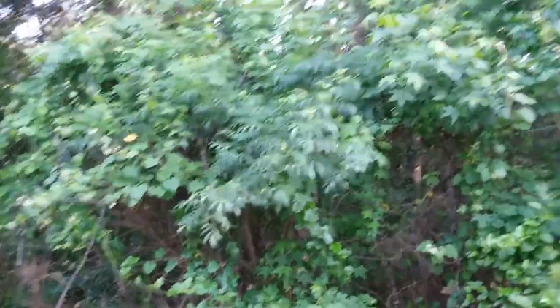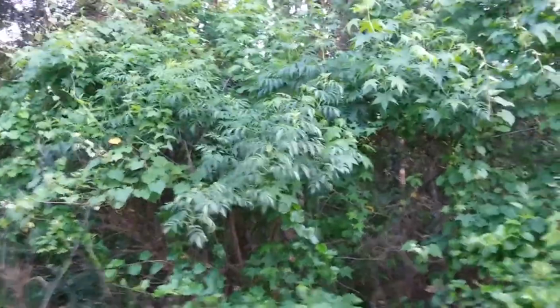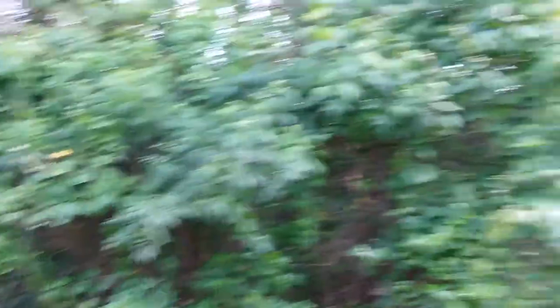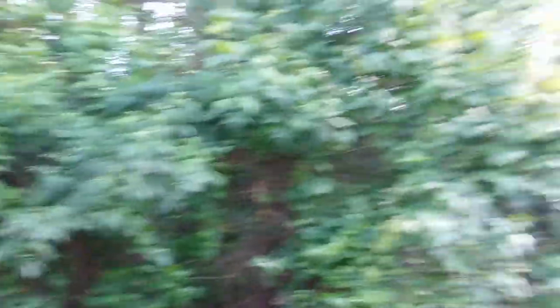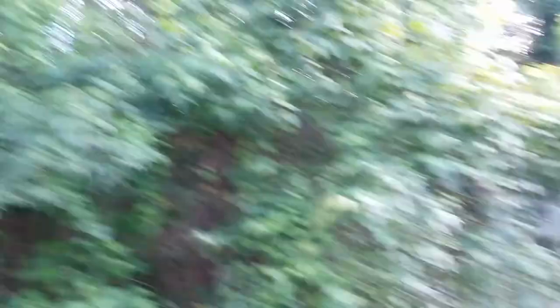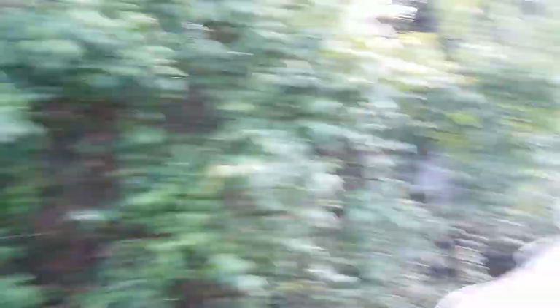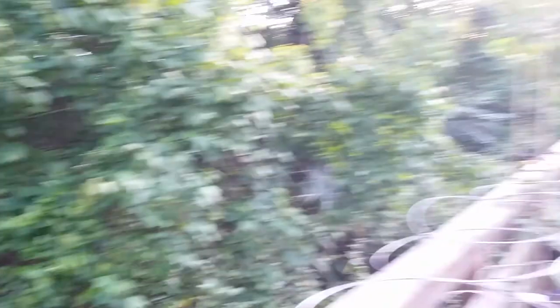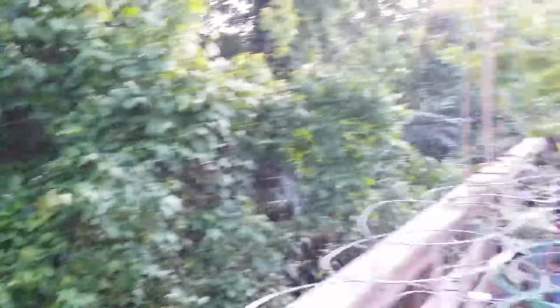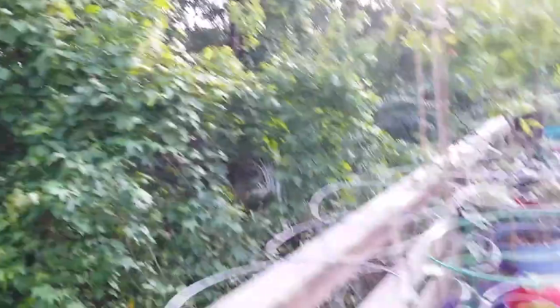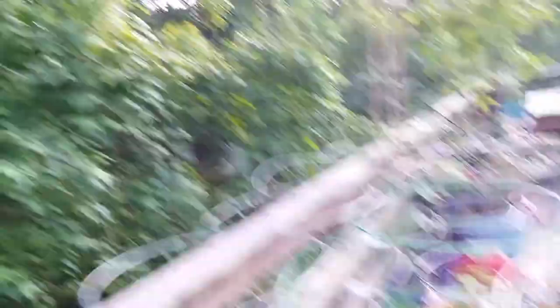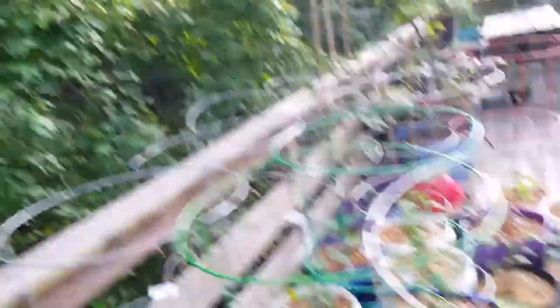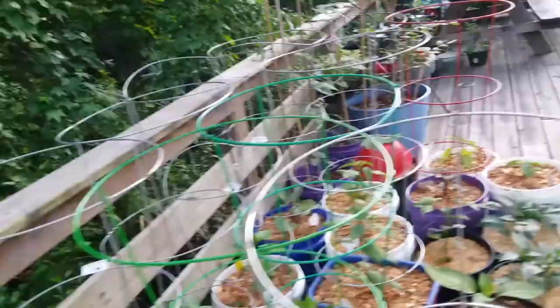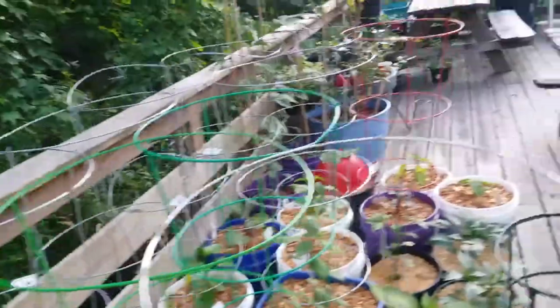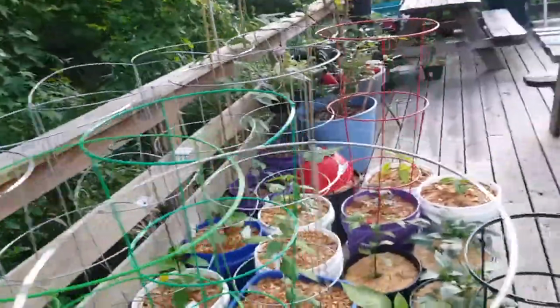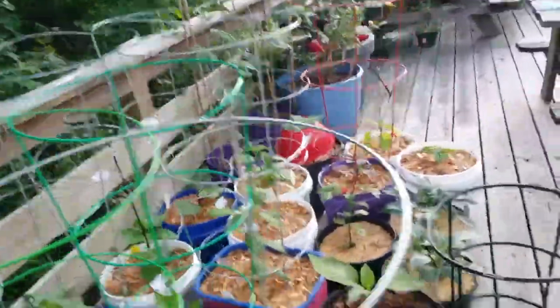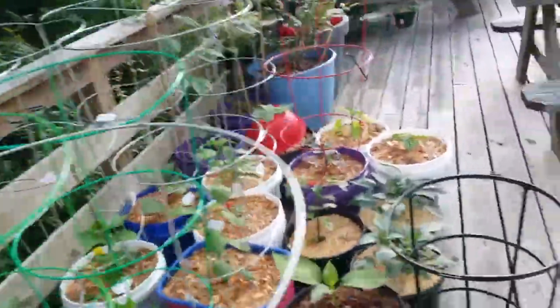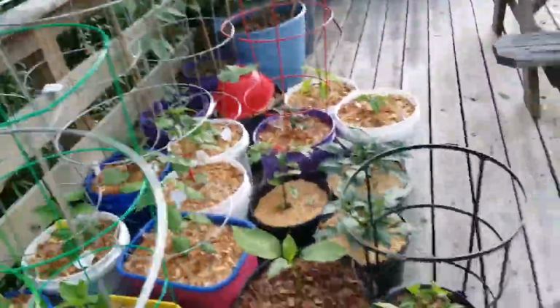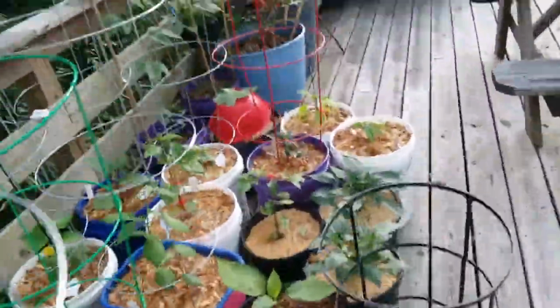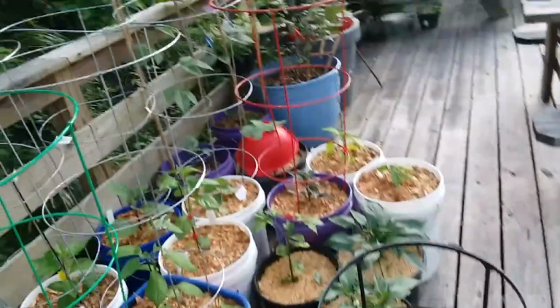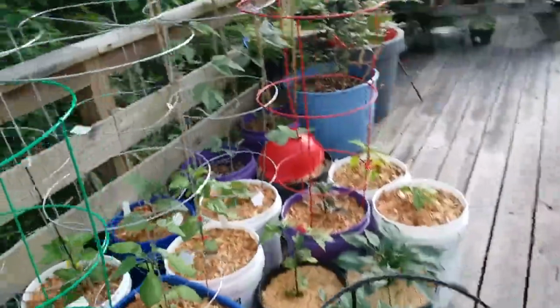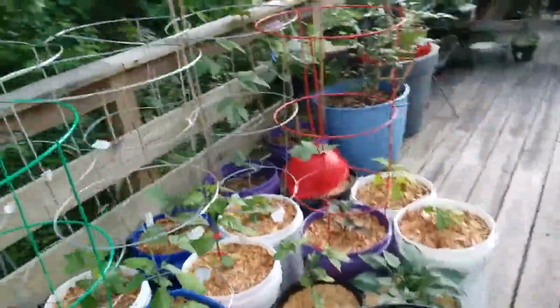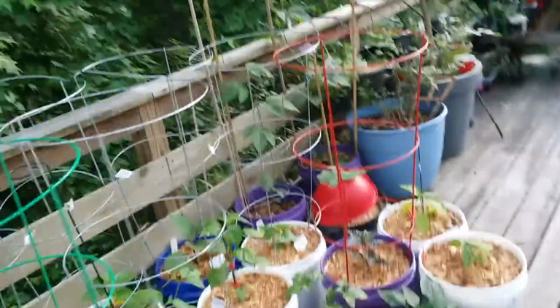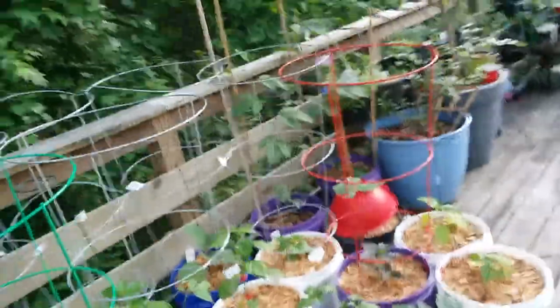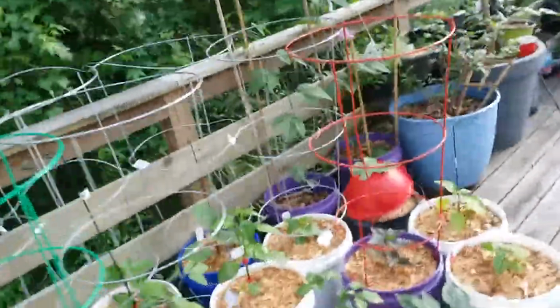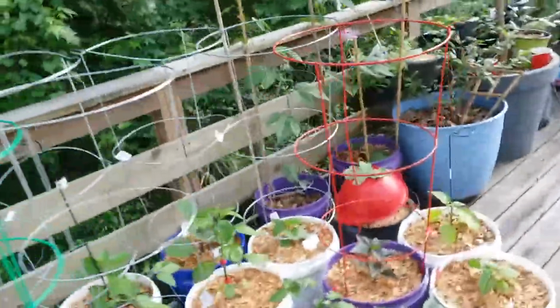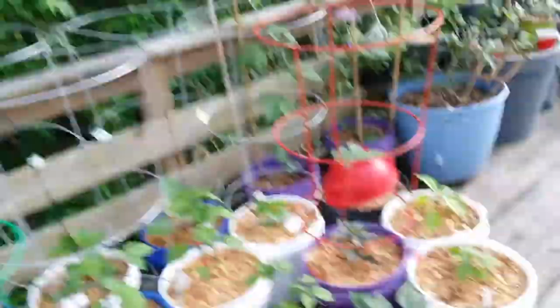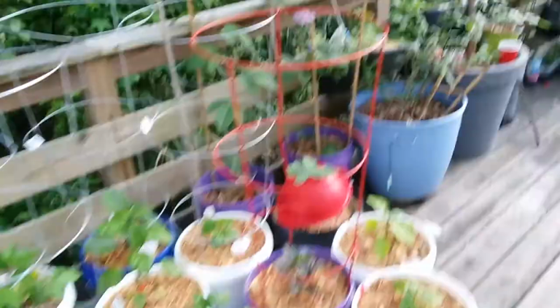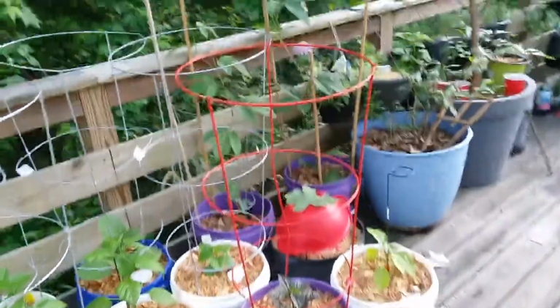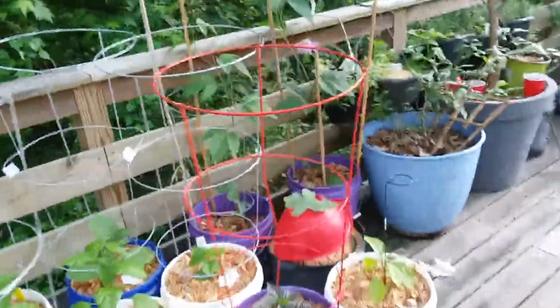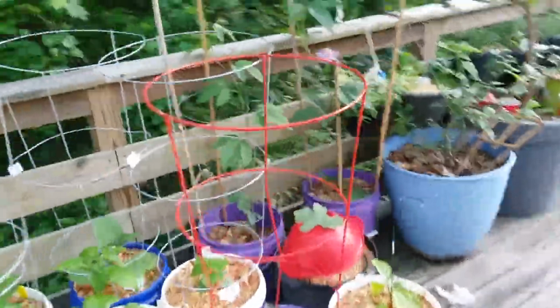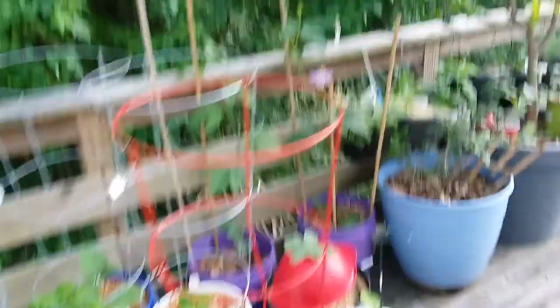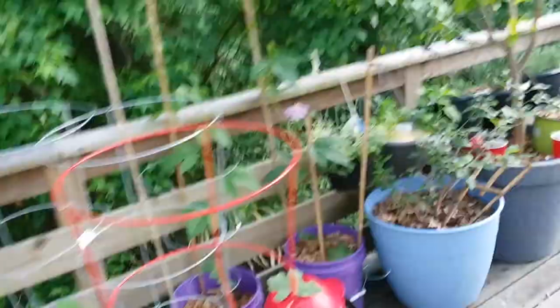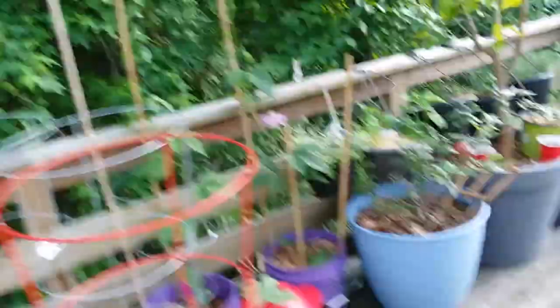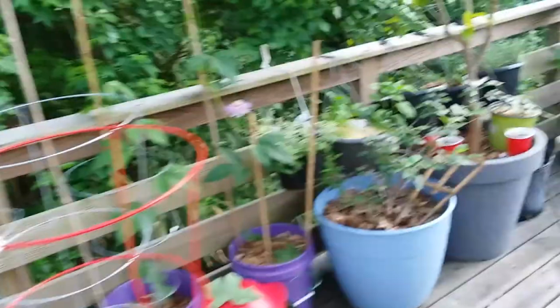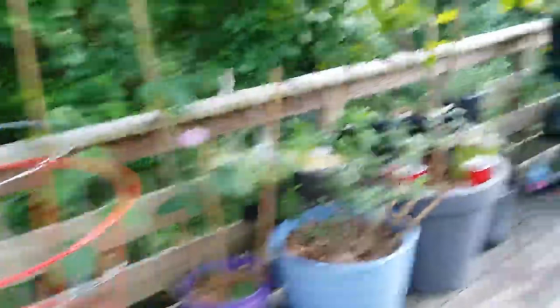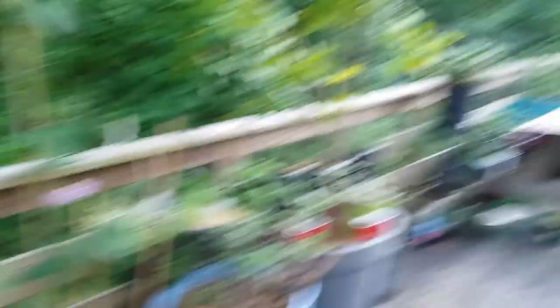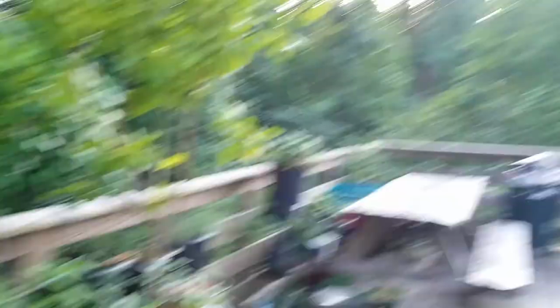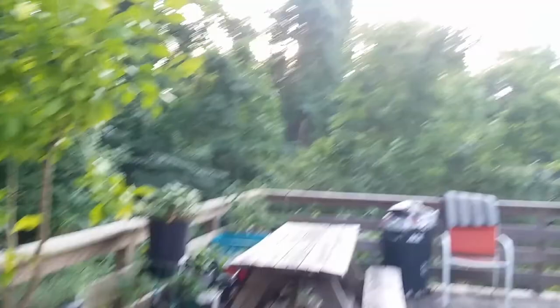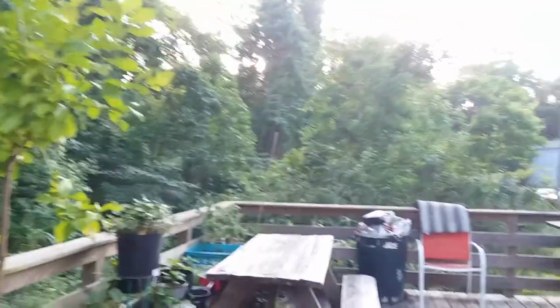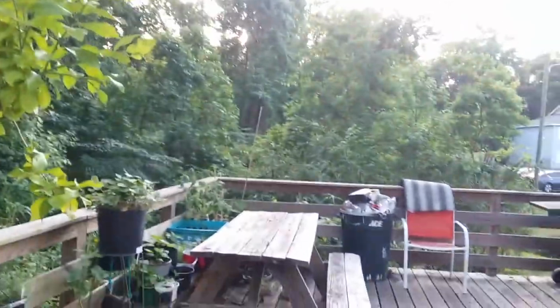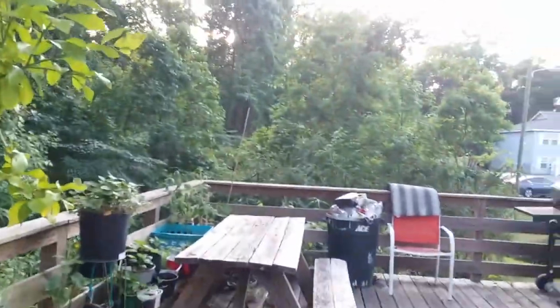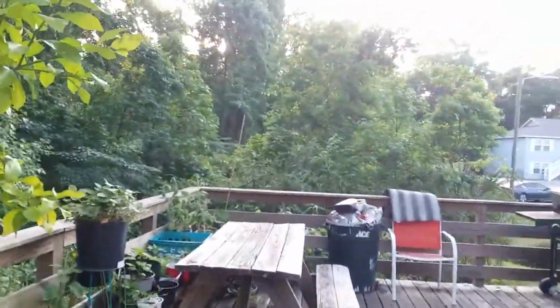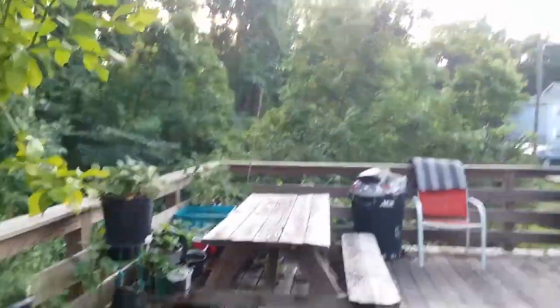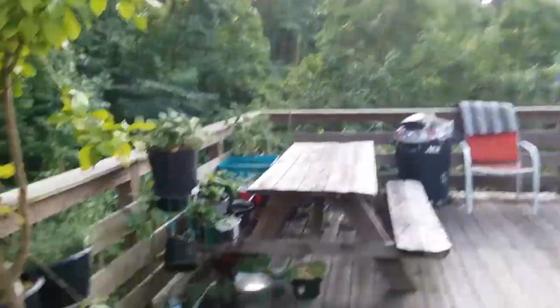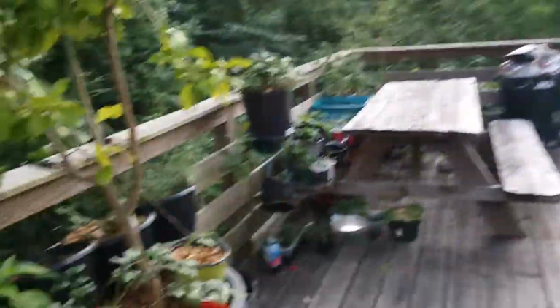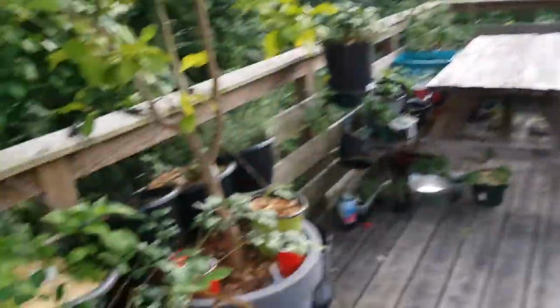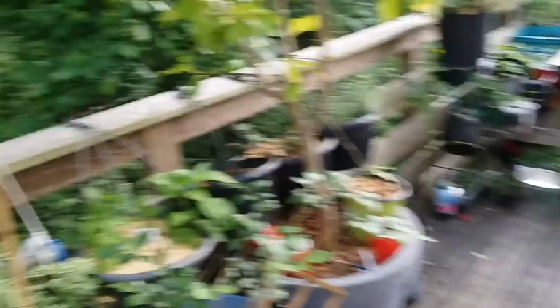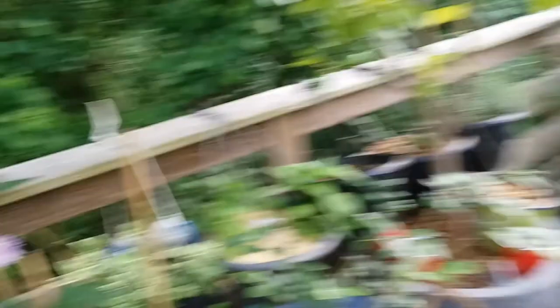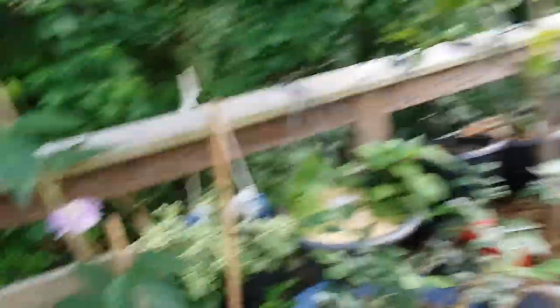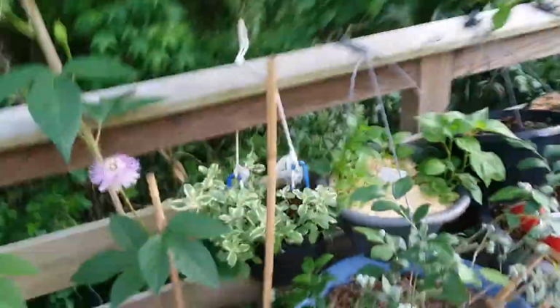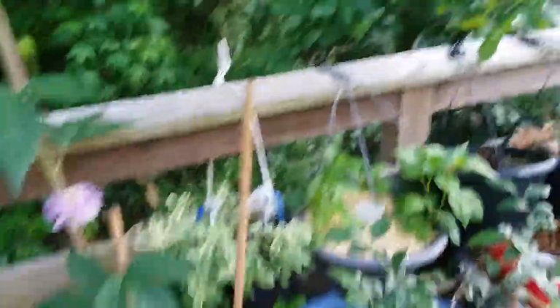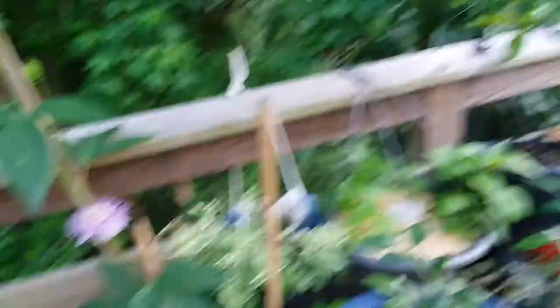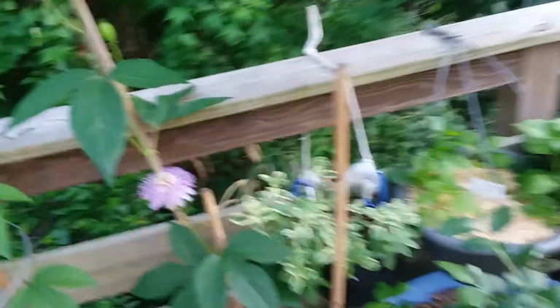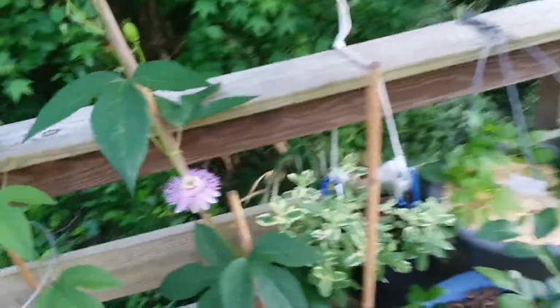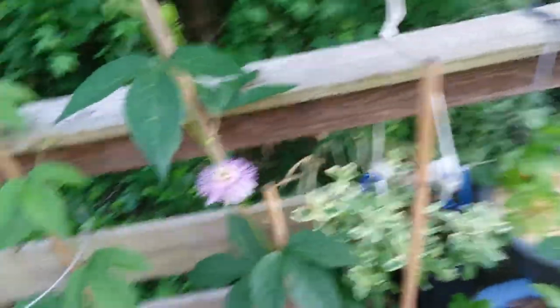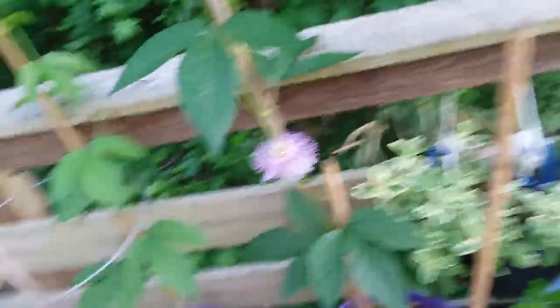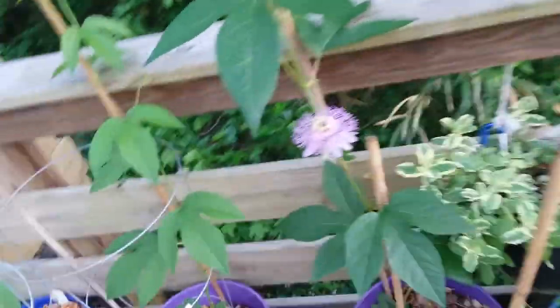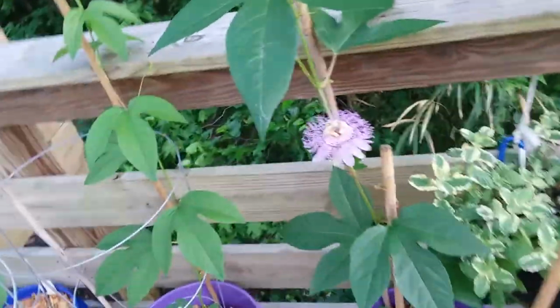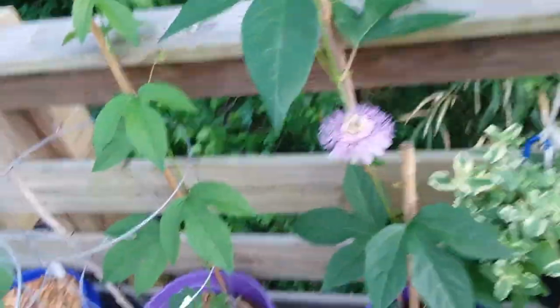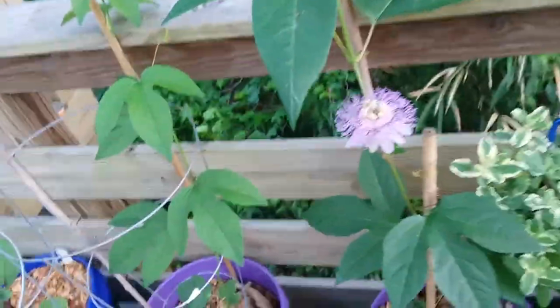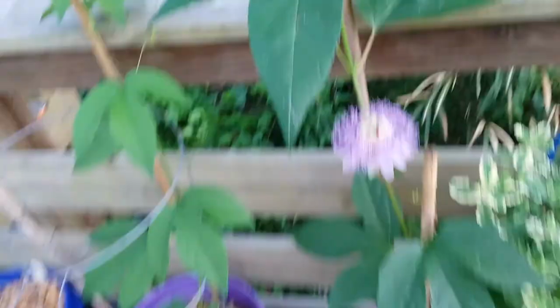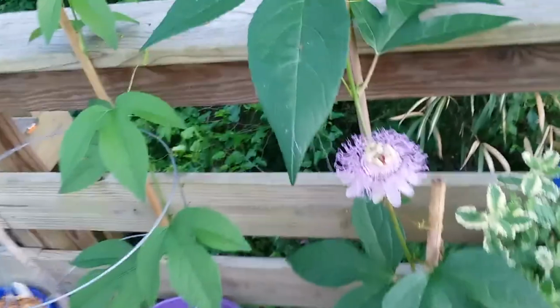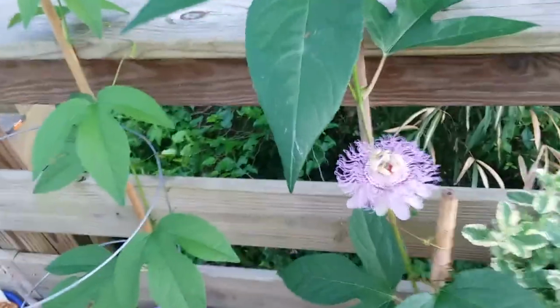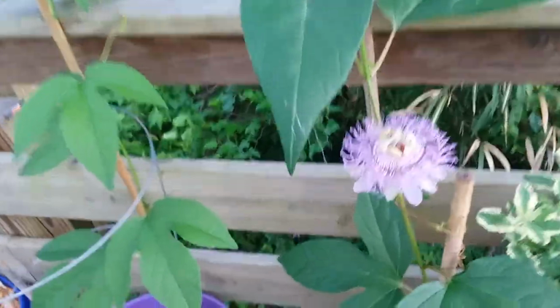There's more on the other side that is flowering, but it's all the way over there and I don't feel like walking that far because there are mosquitoes.